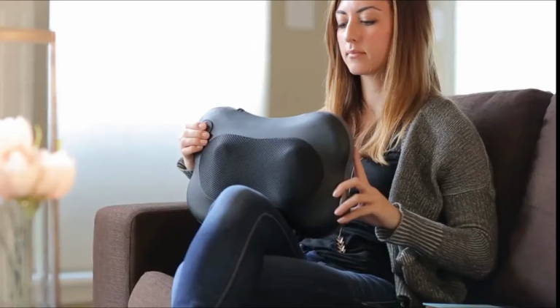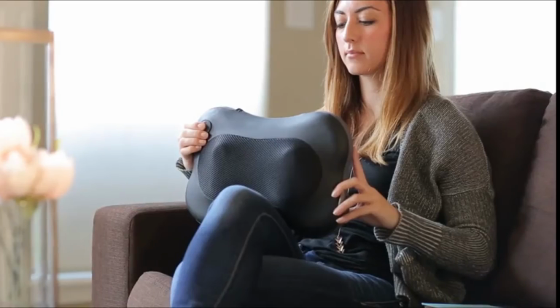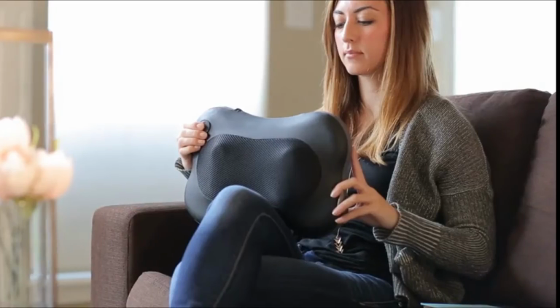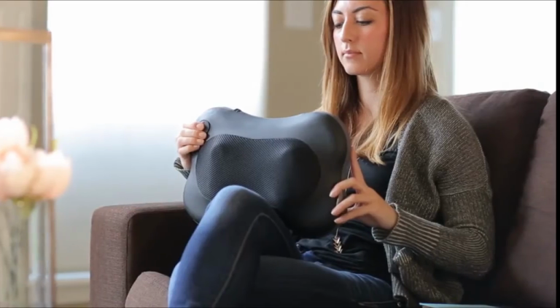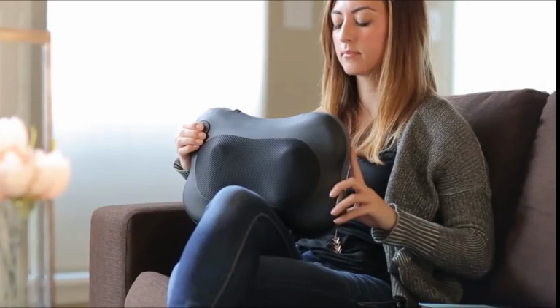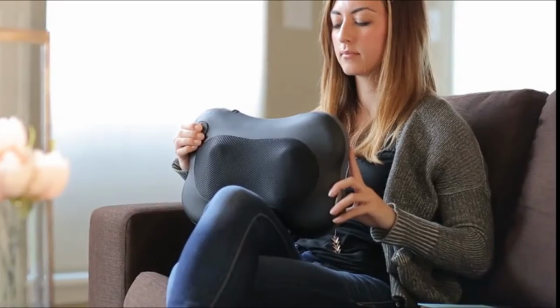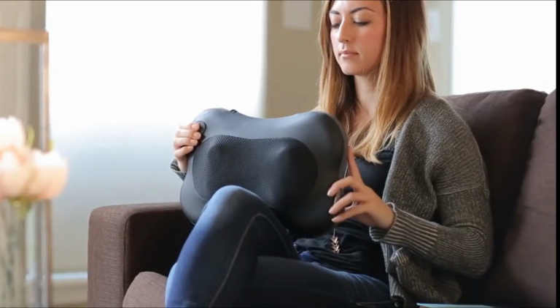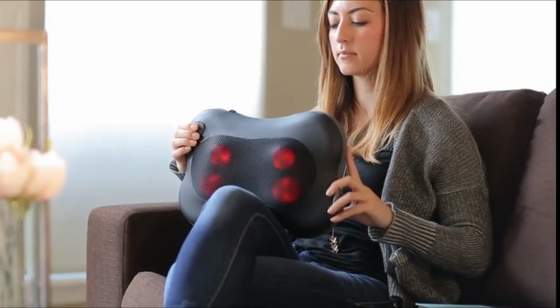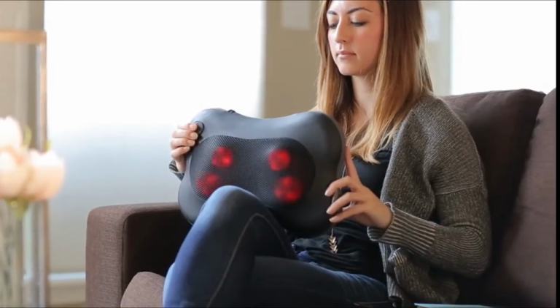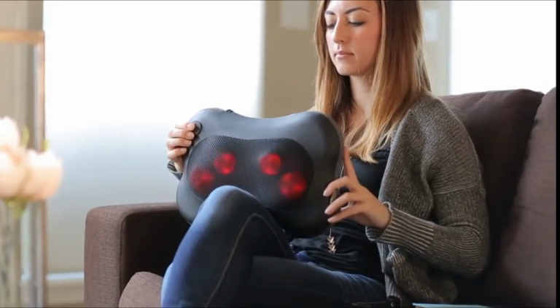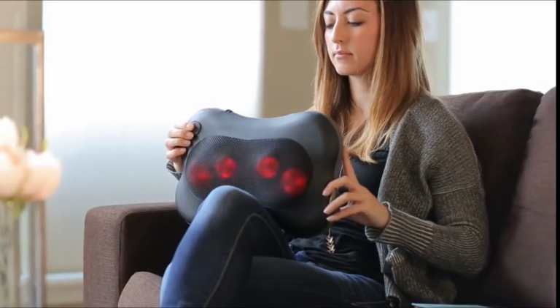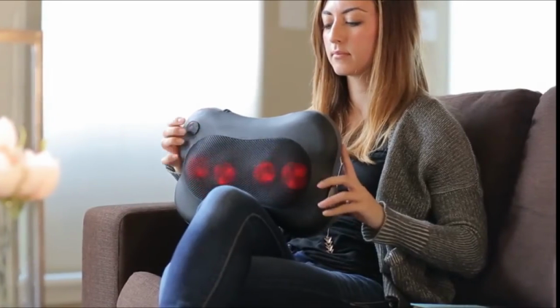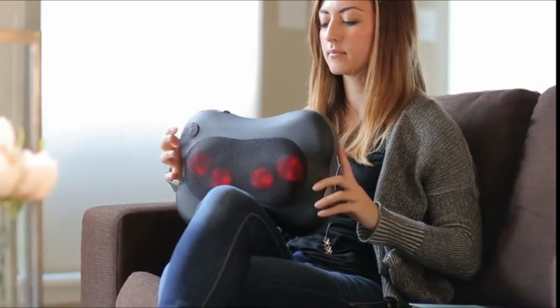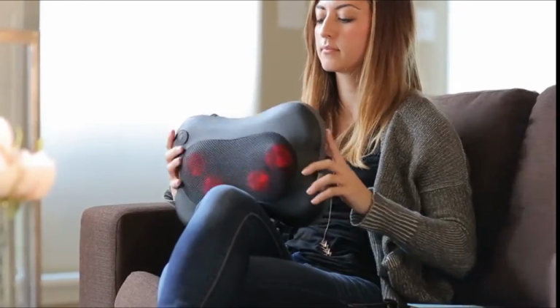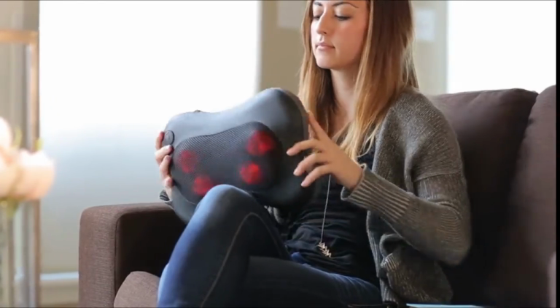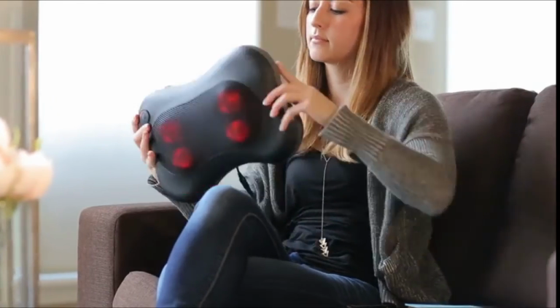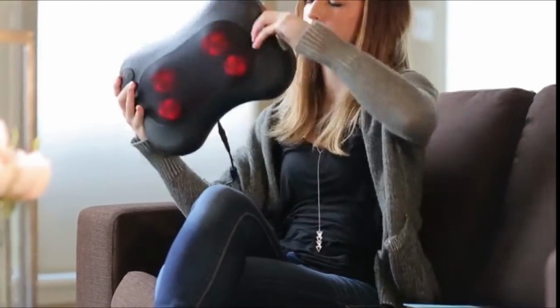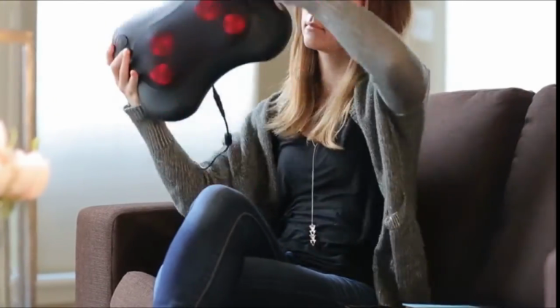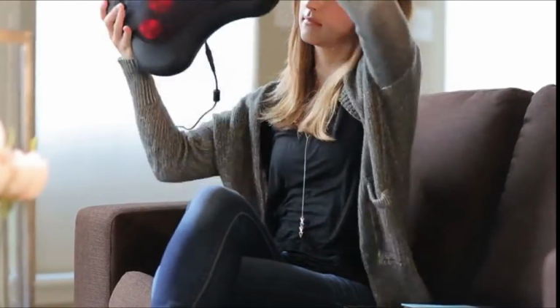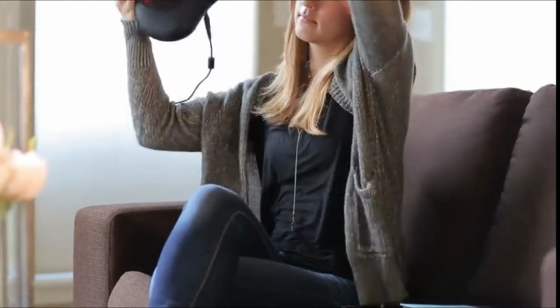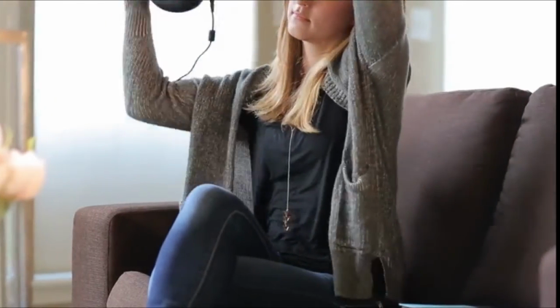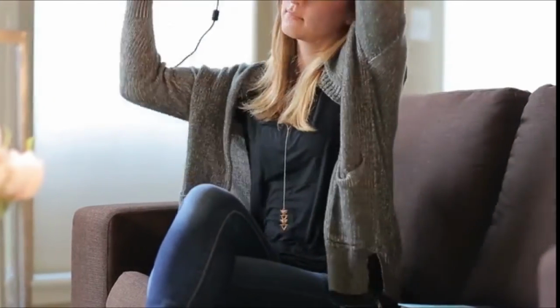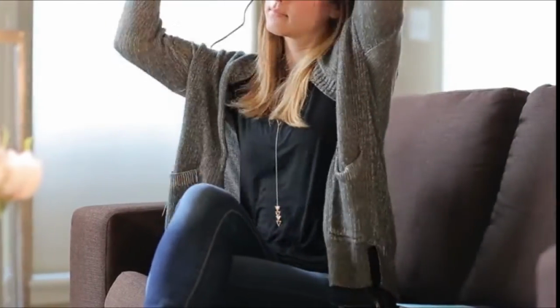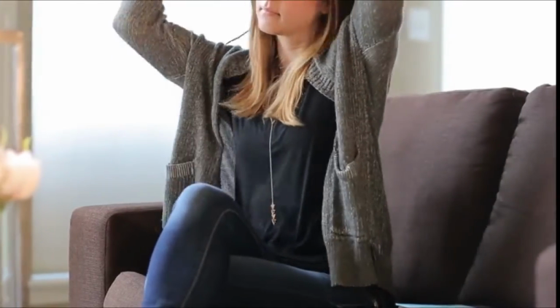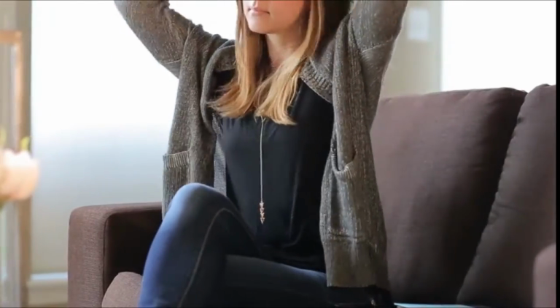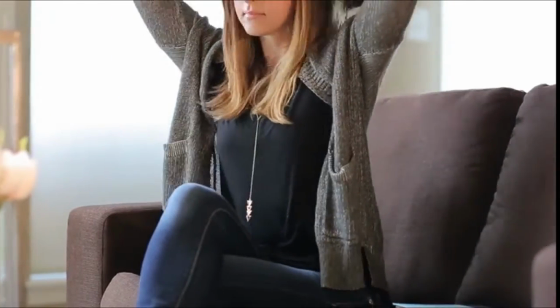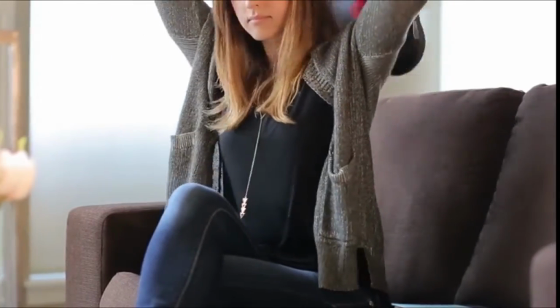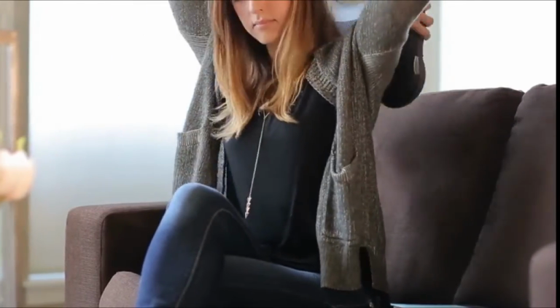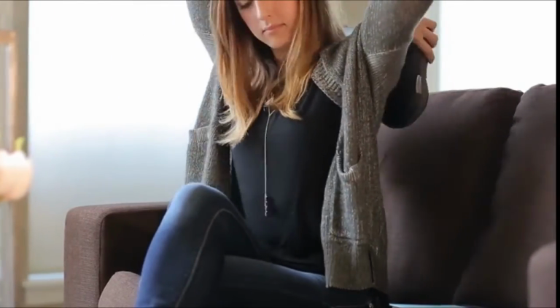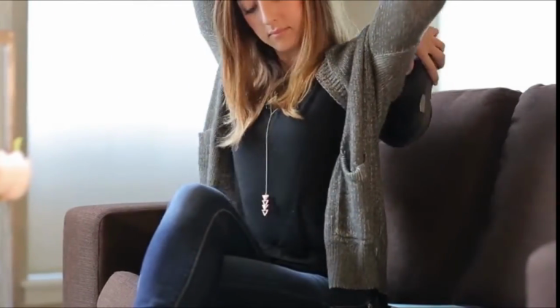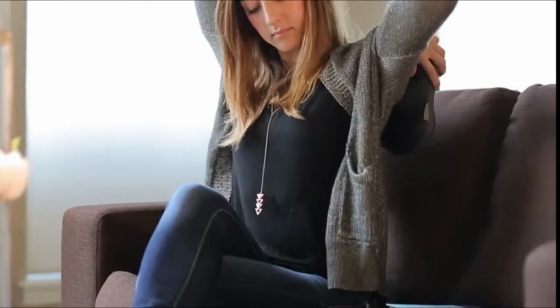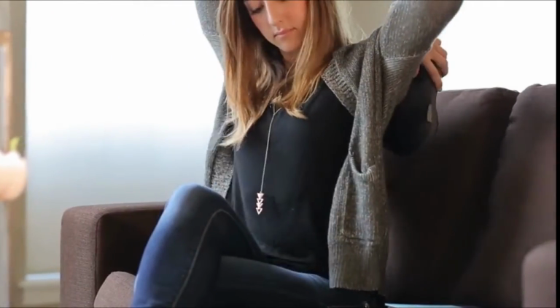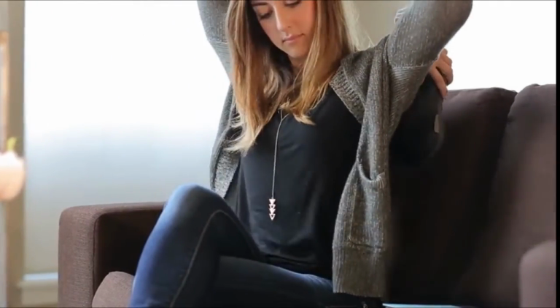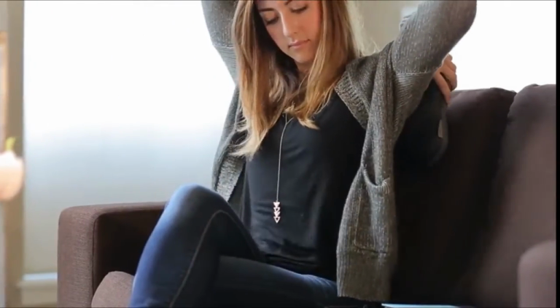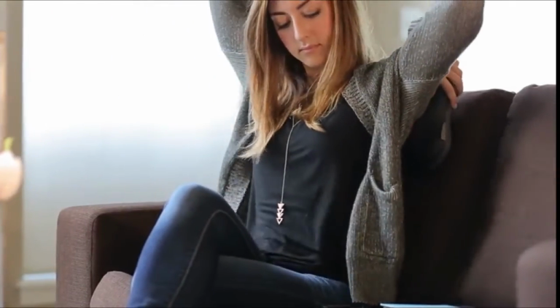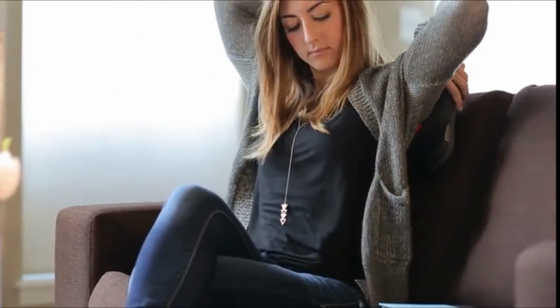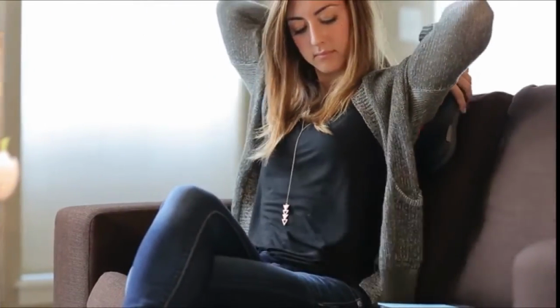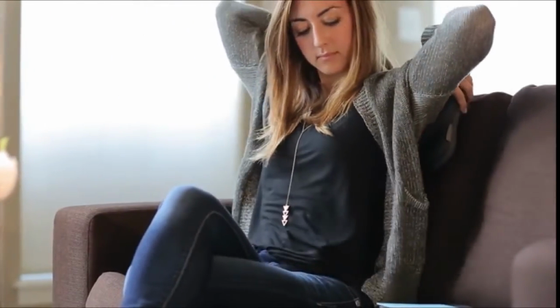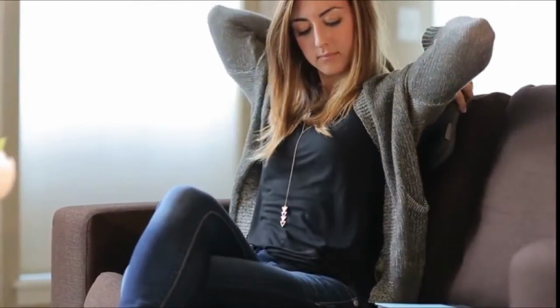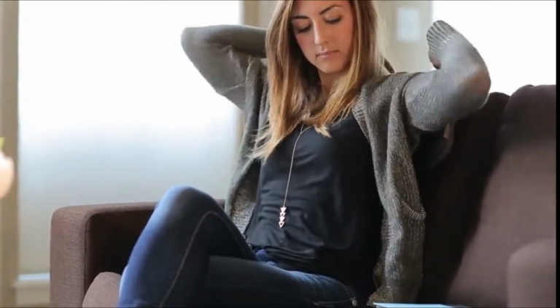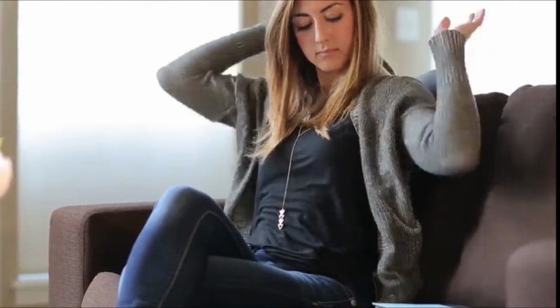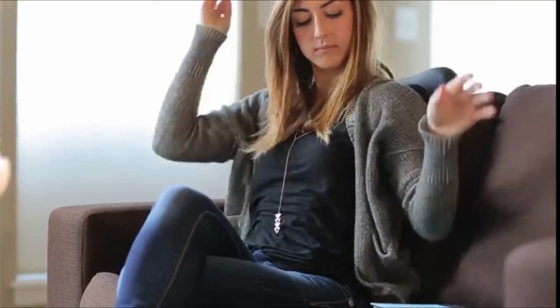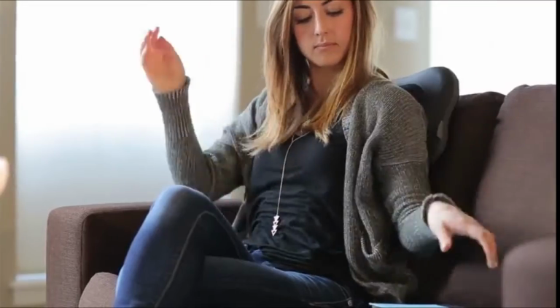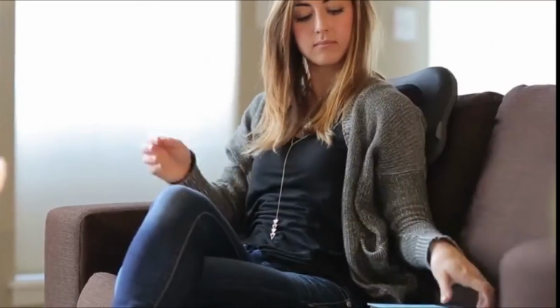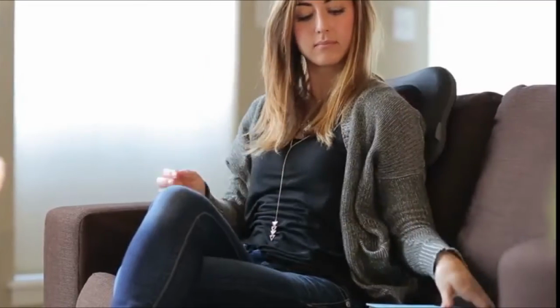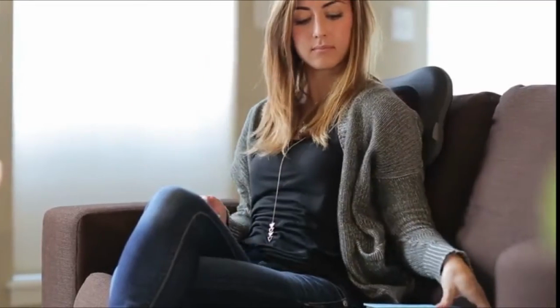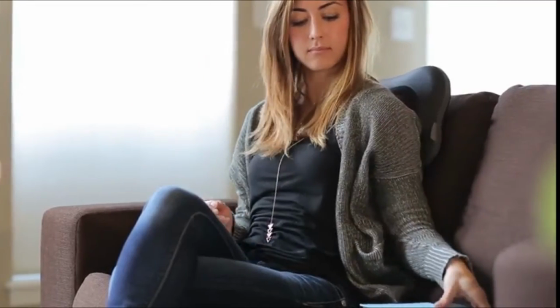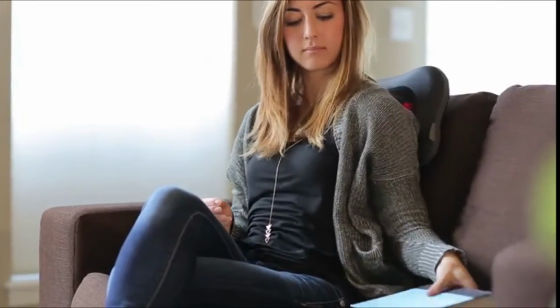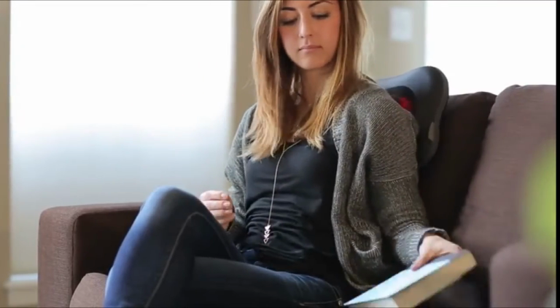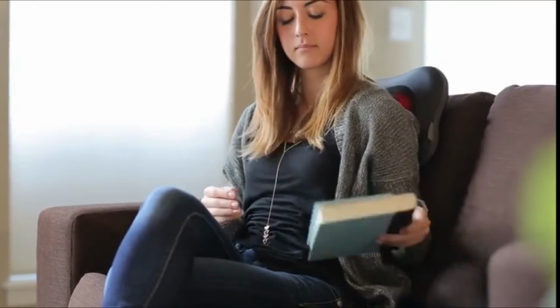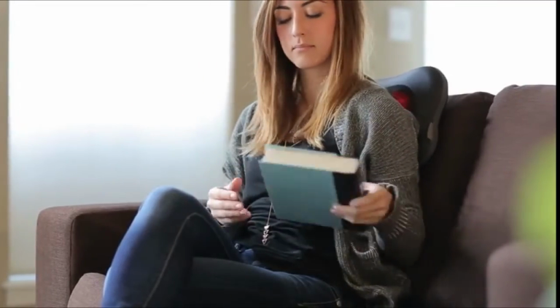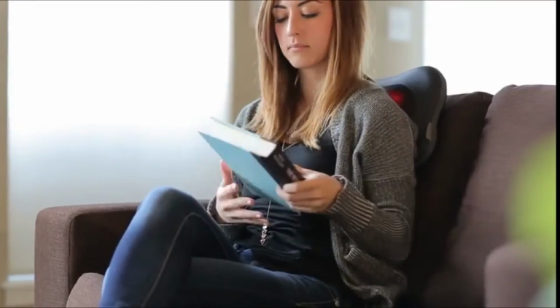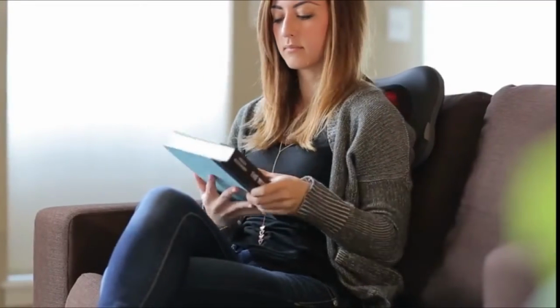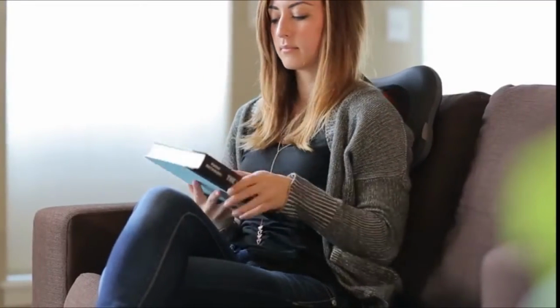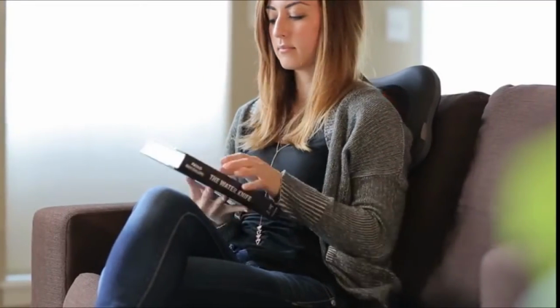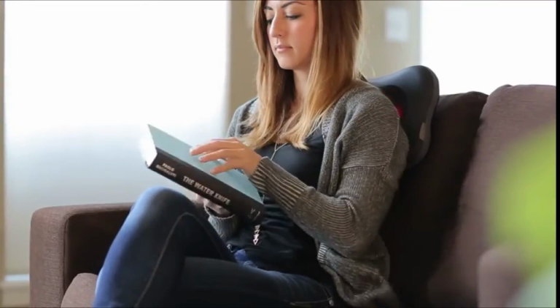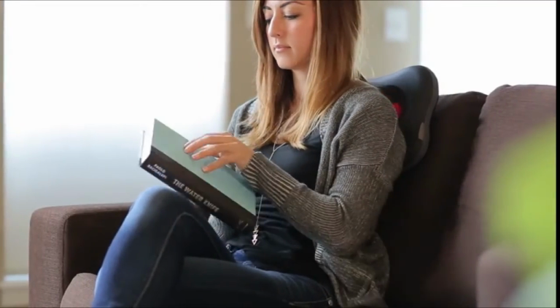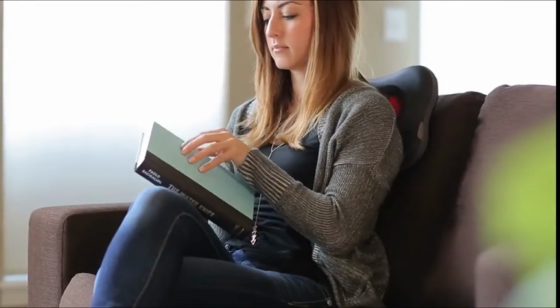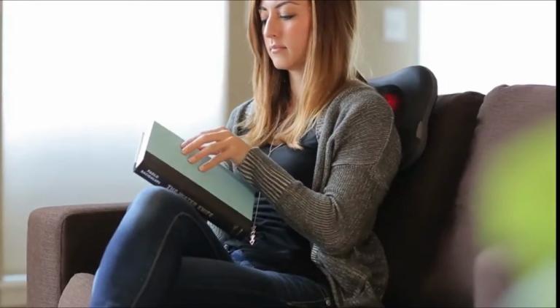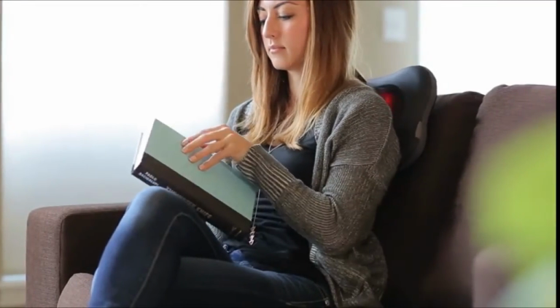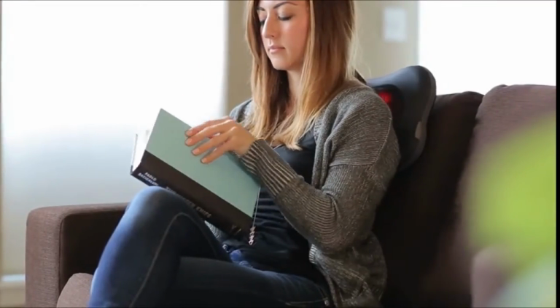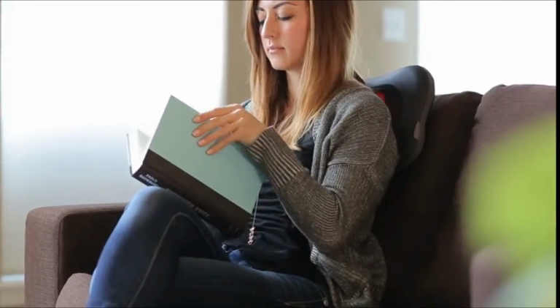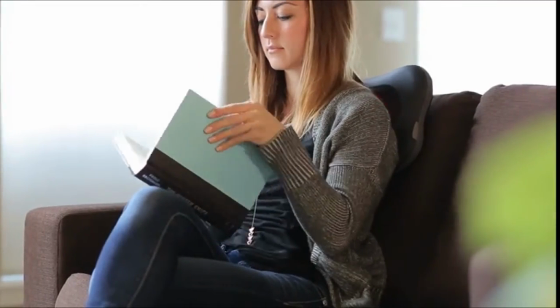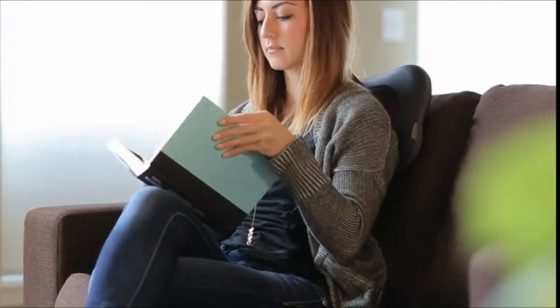Now sit back, relax and let the Zilean Shiatsu Pillow Massager relieve all your aches, knots and muscle tension.